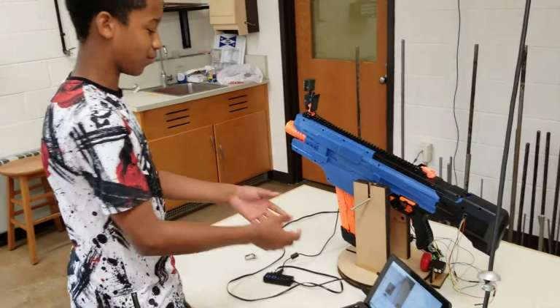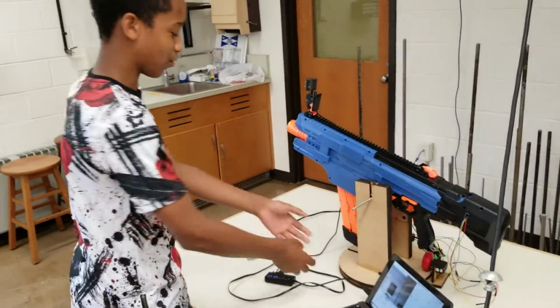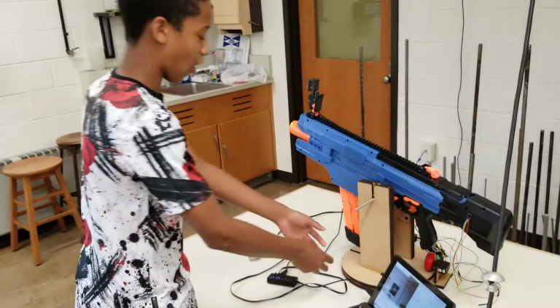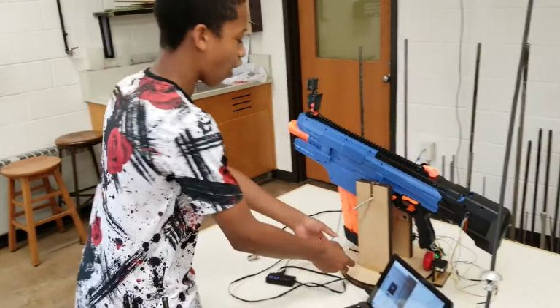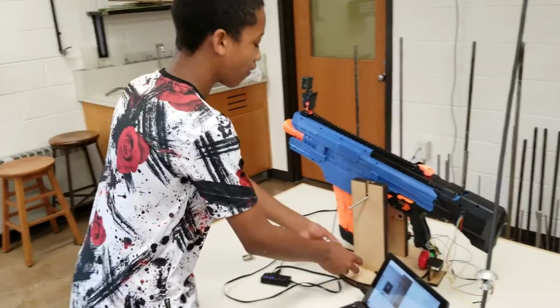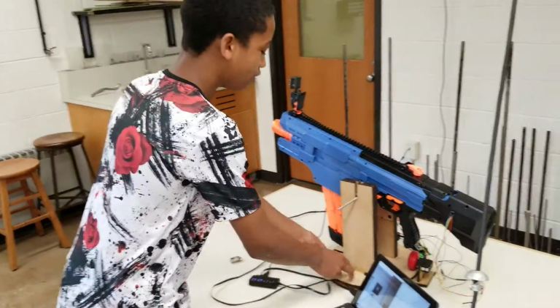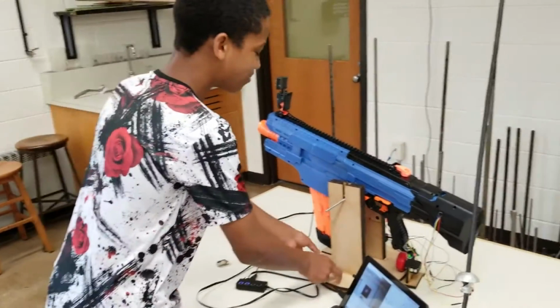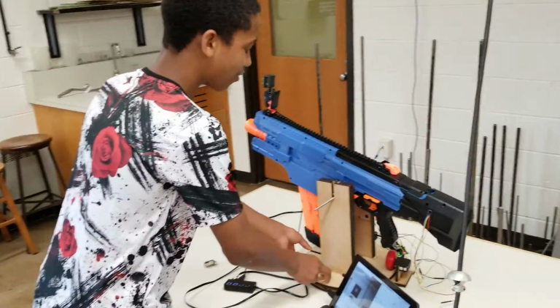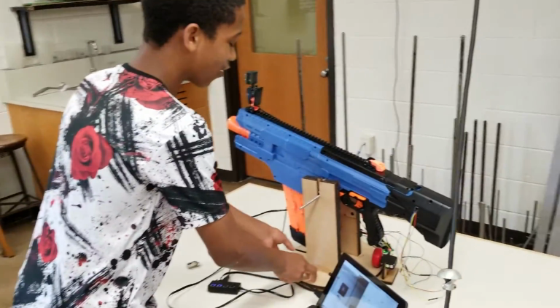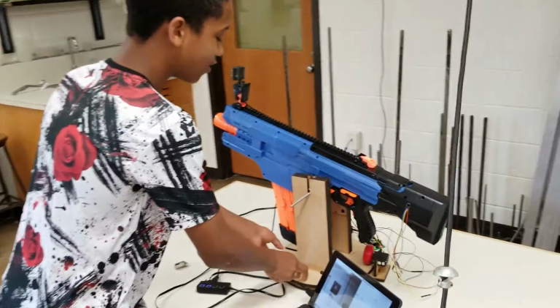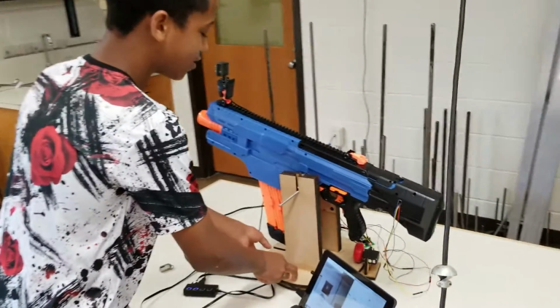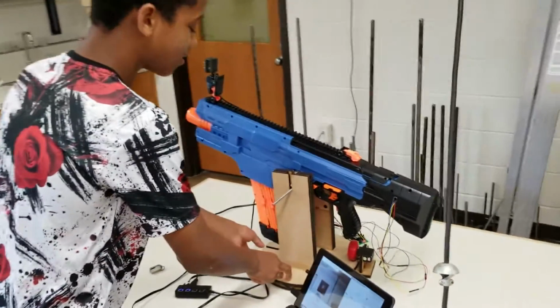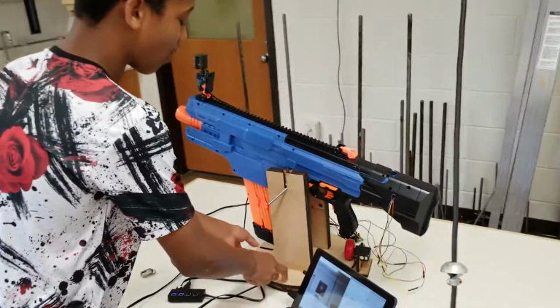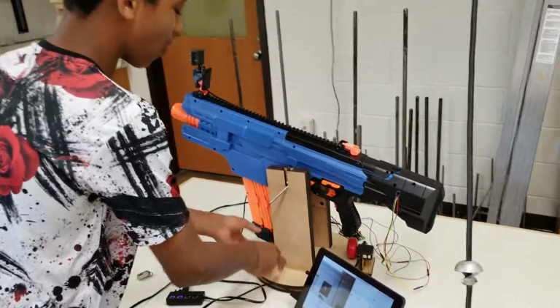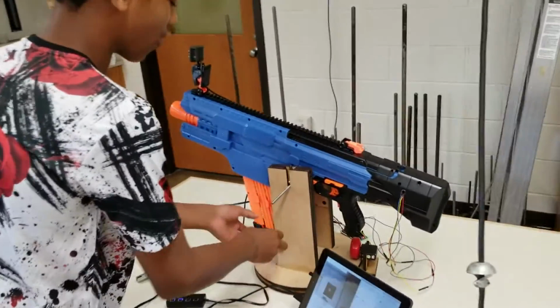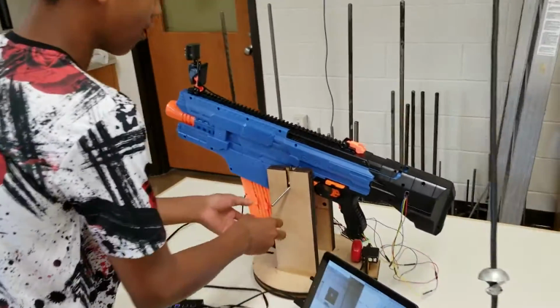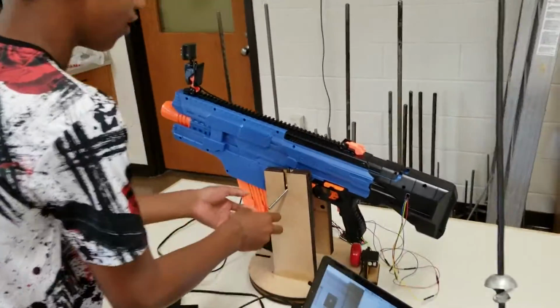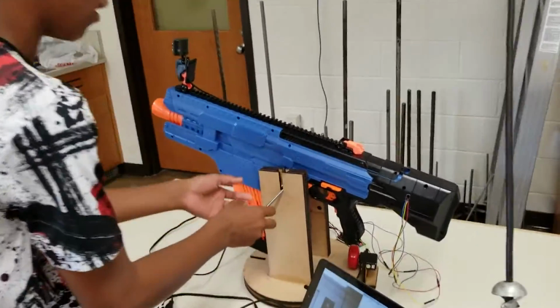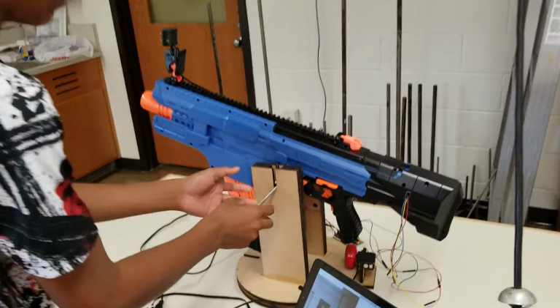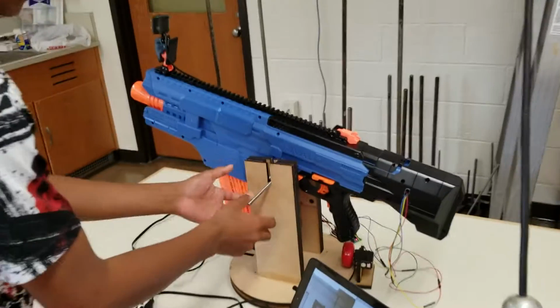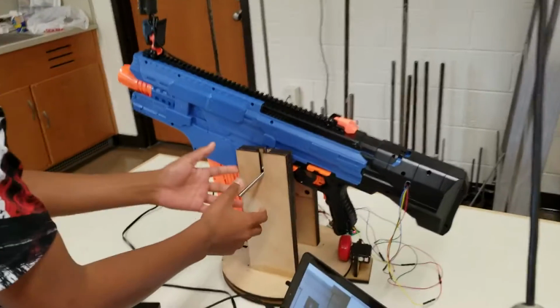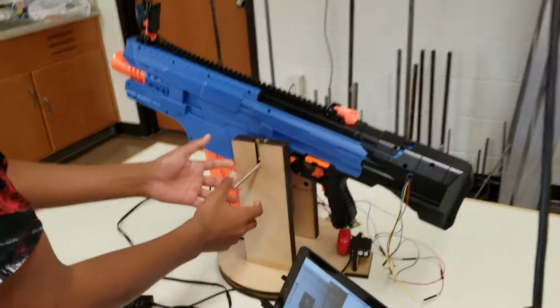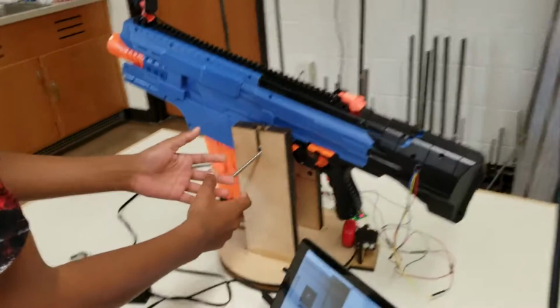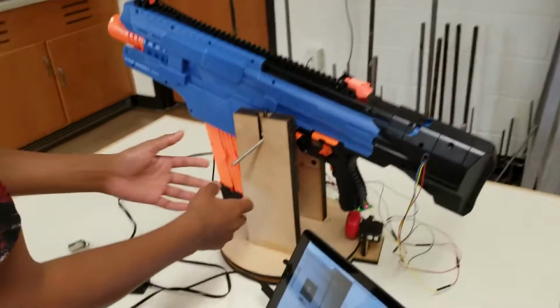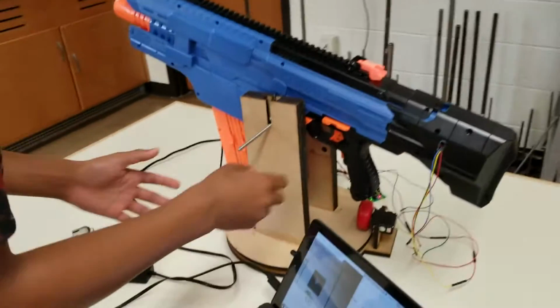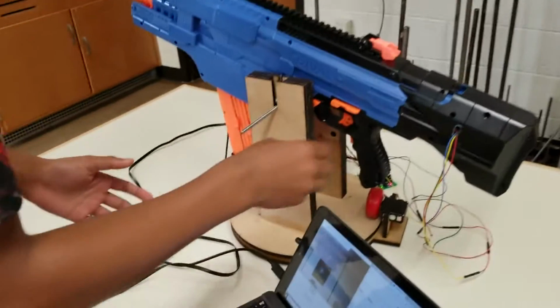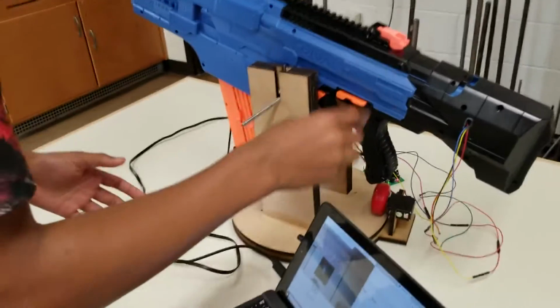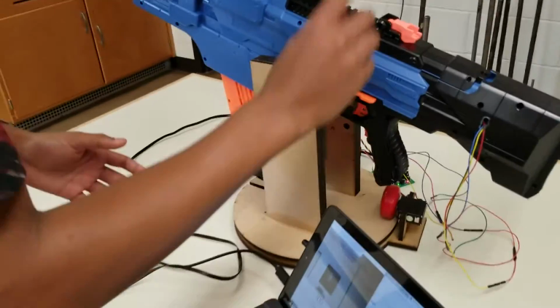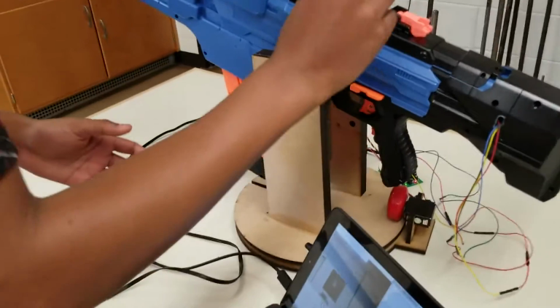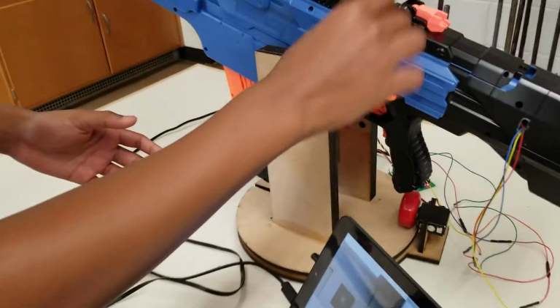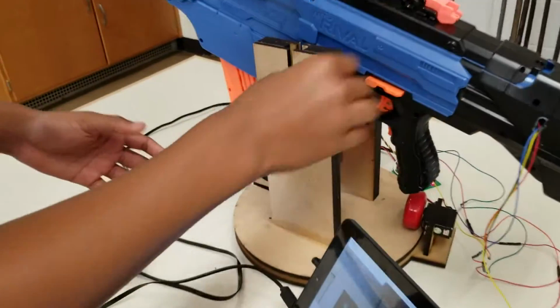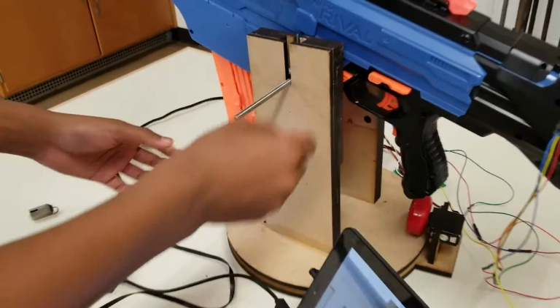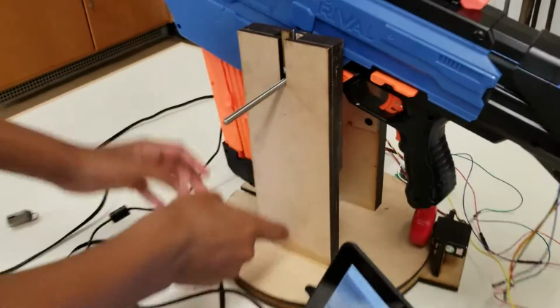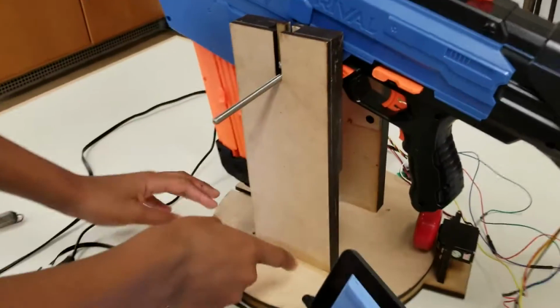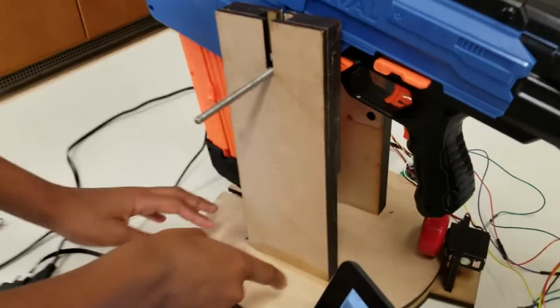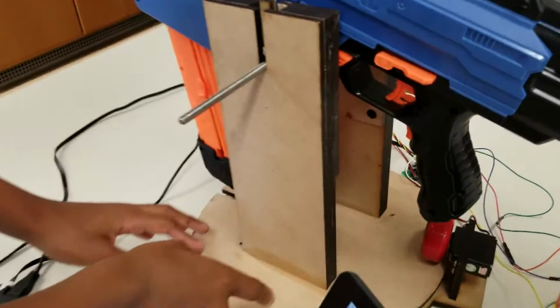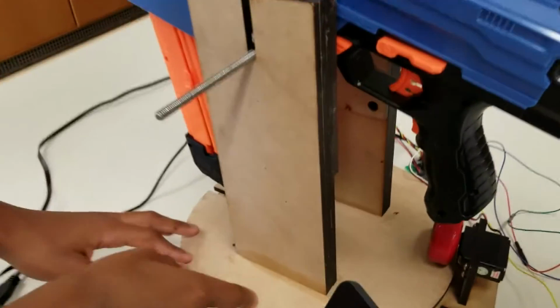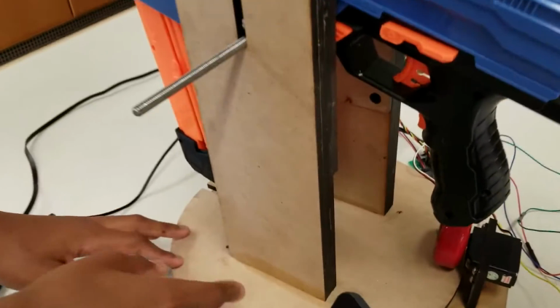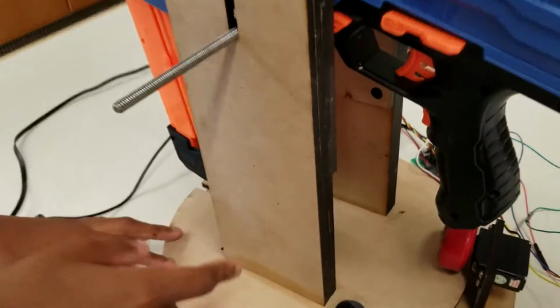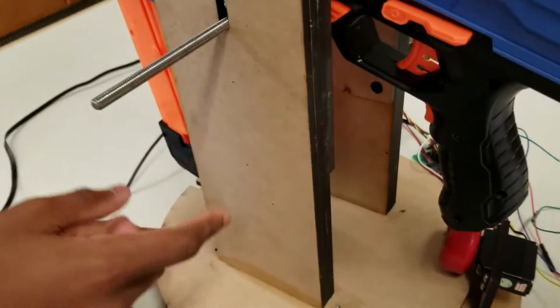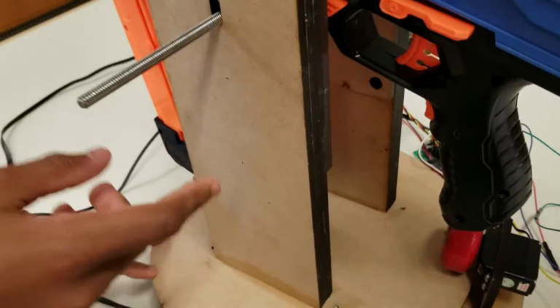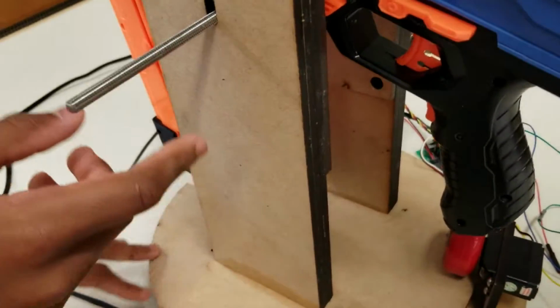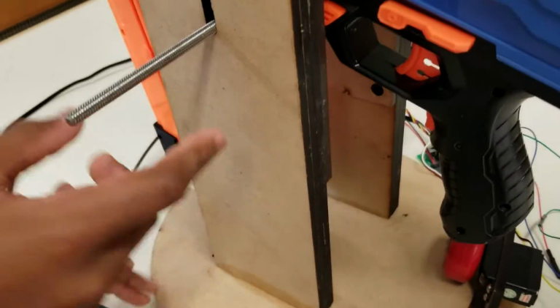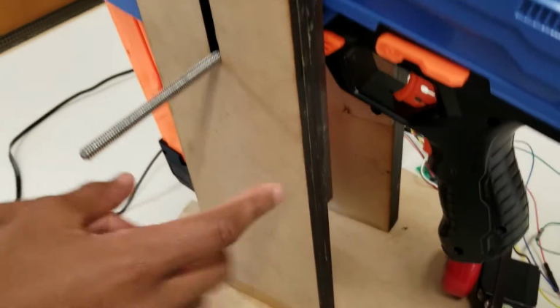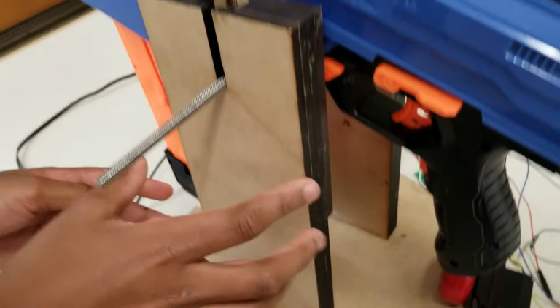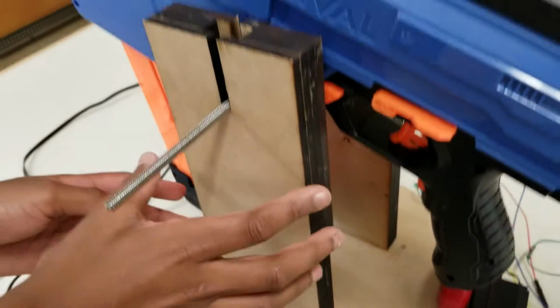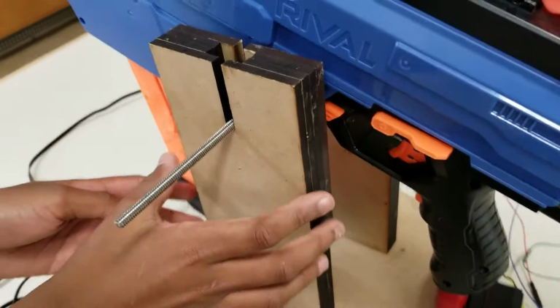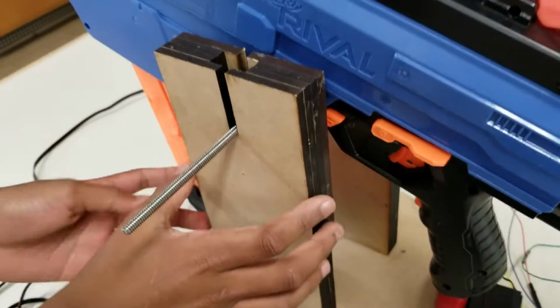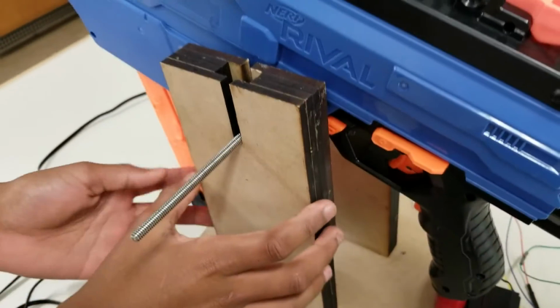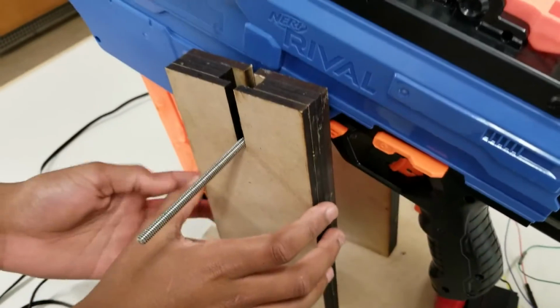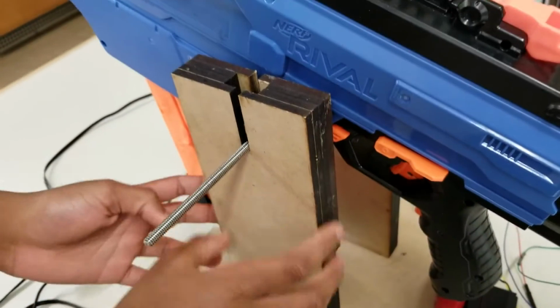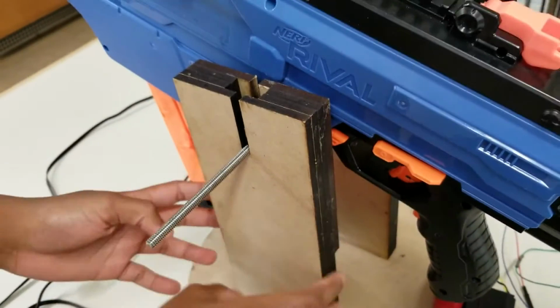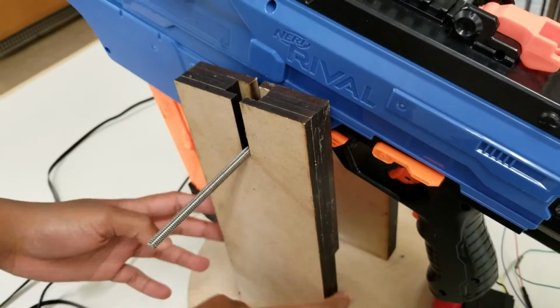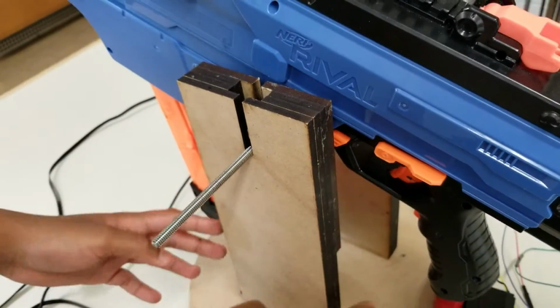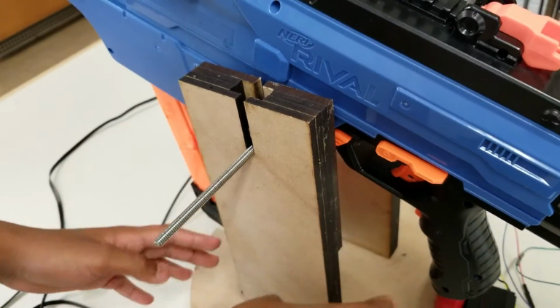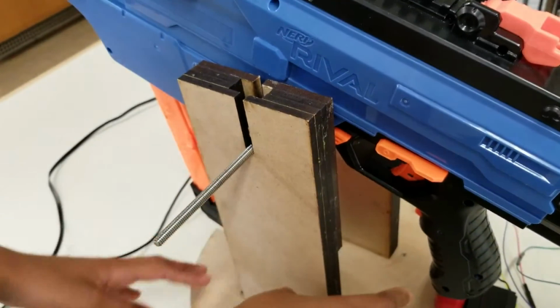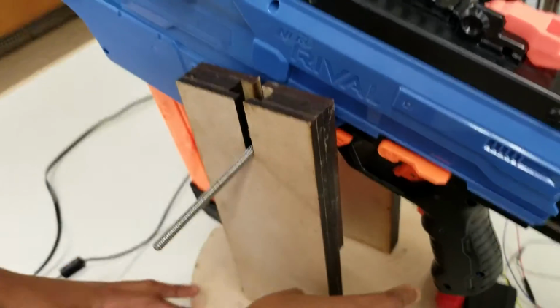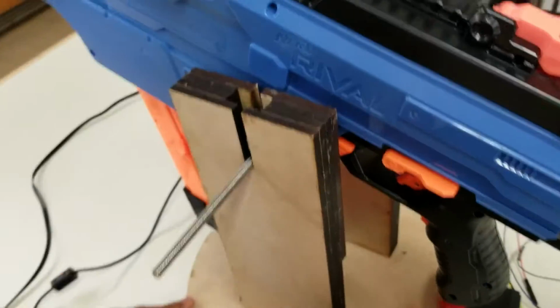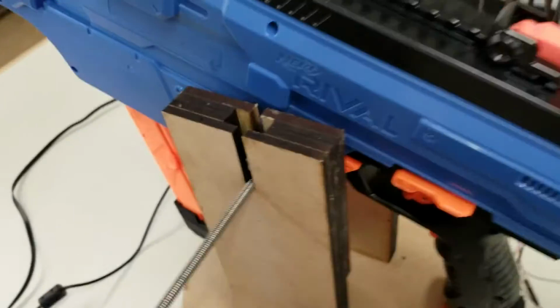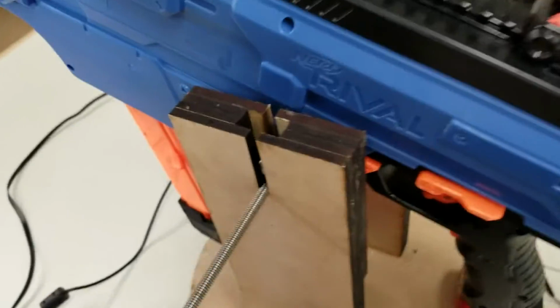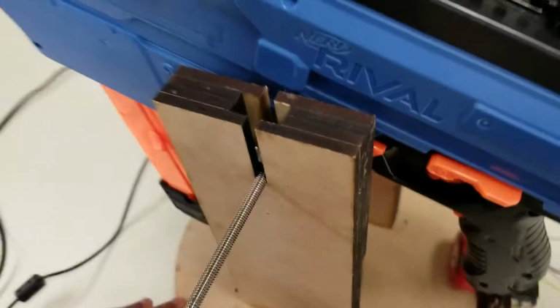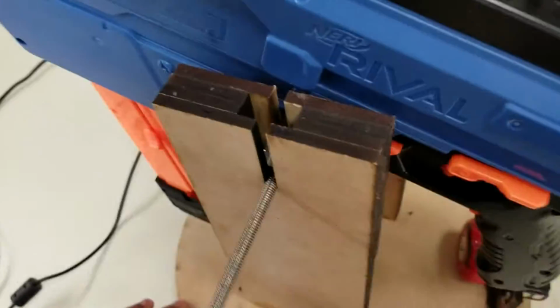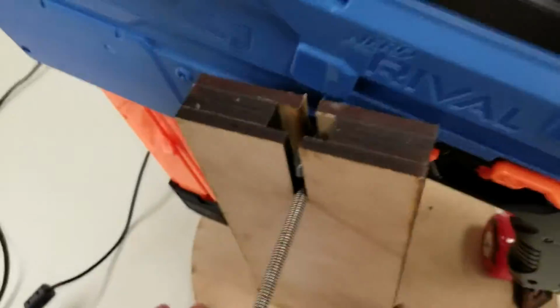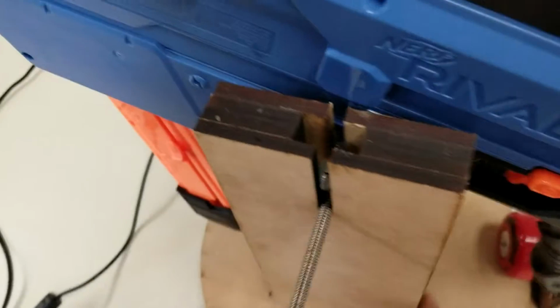All of these parts are laser cut. Is that wood? Yes, wood laser cut. MDF? MDF, yes.